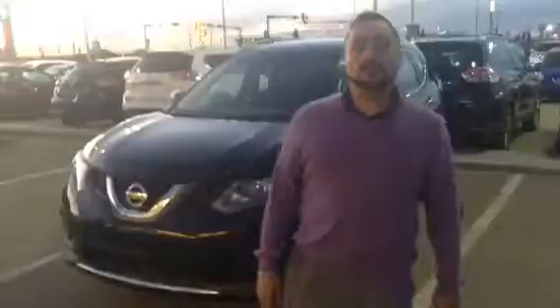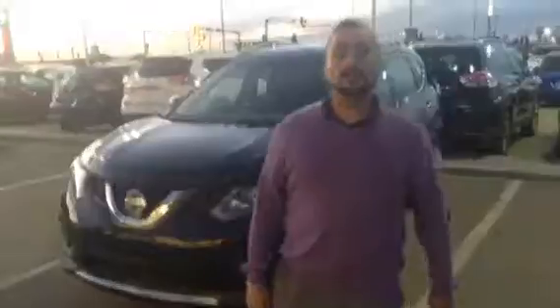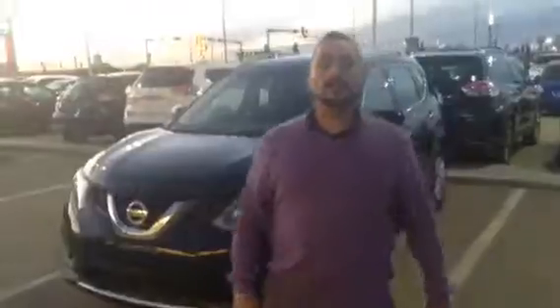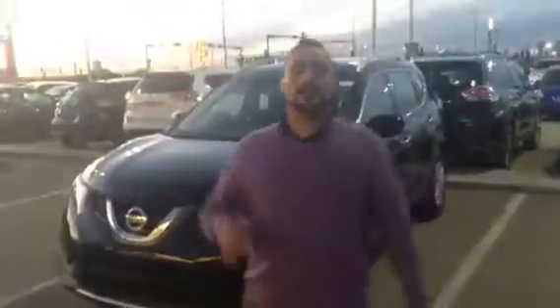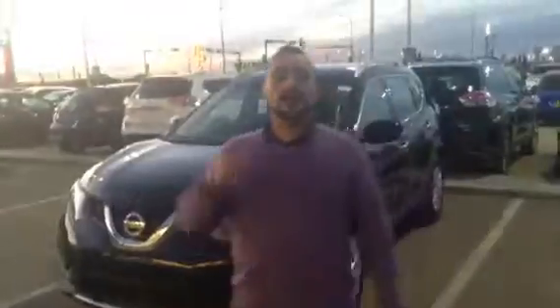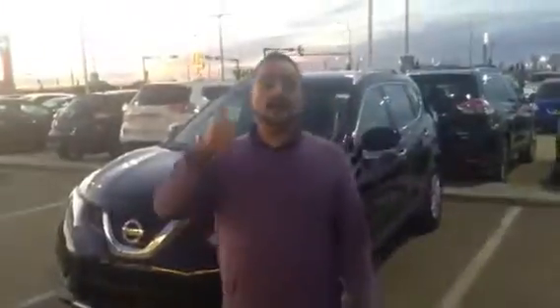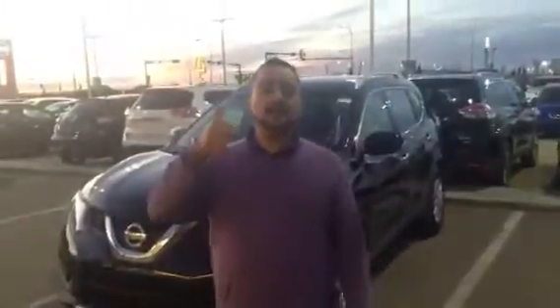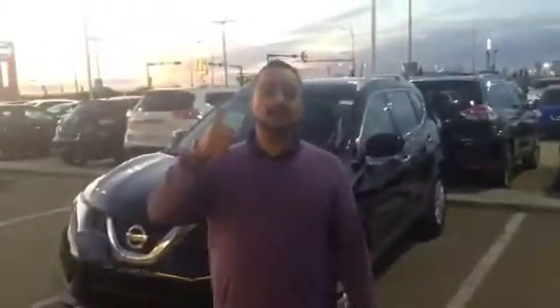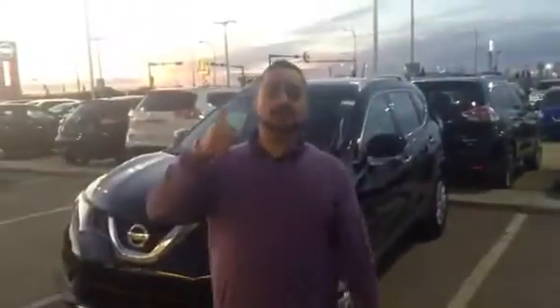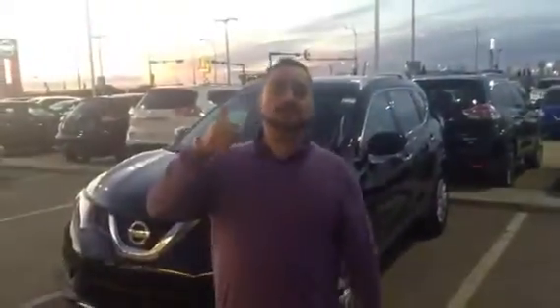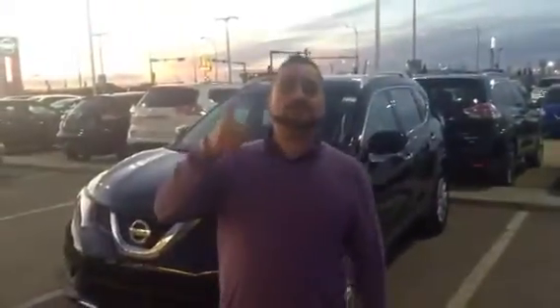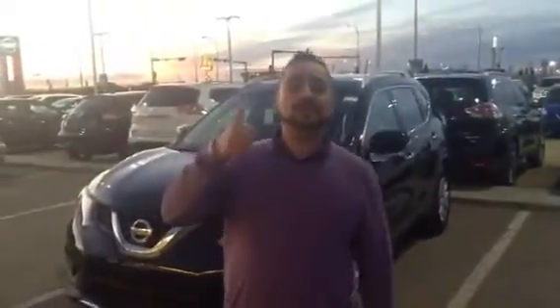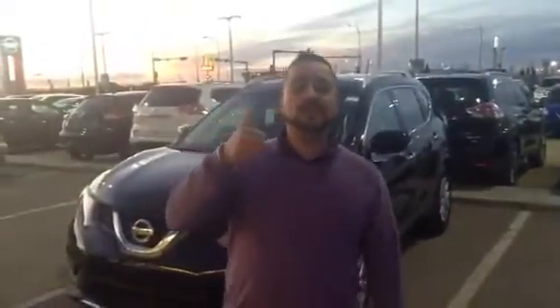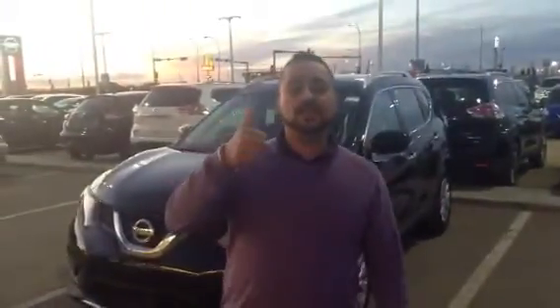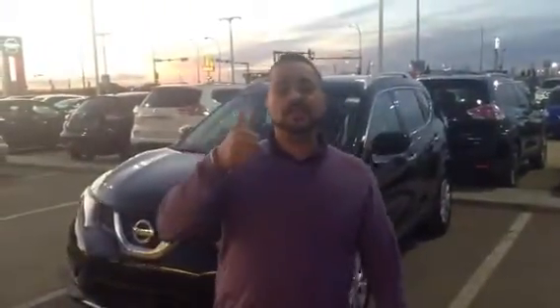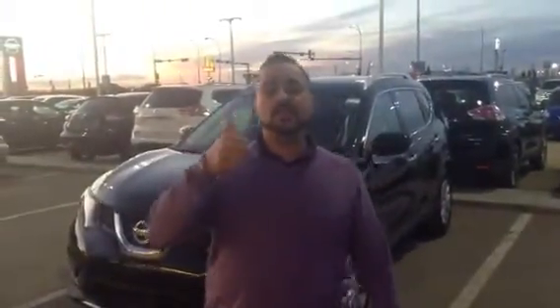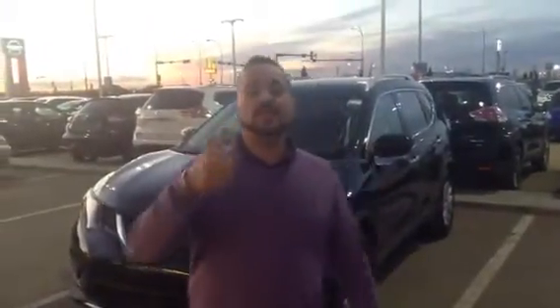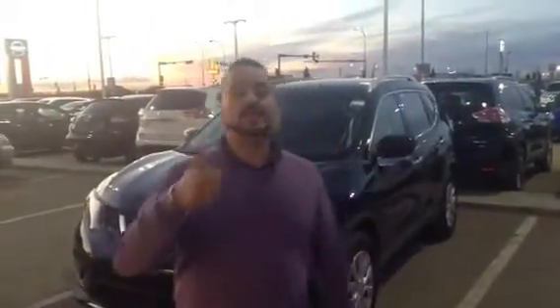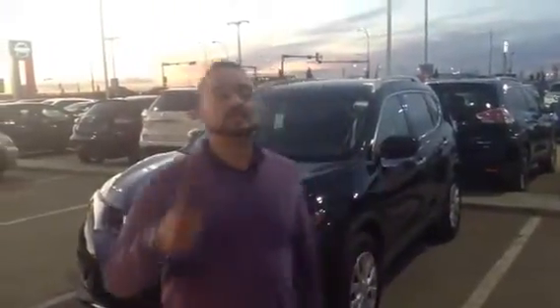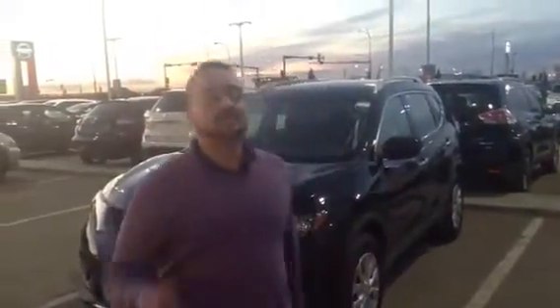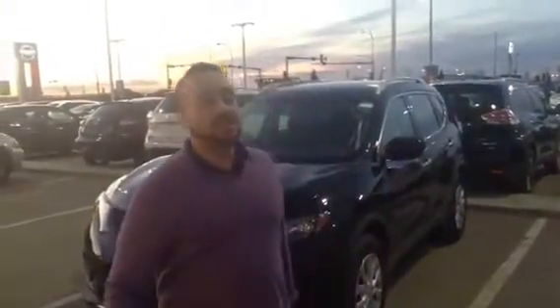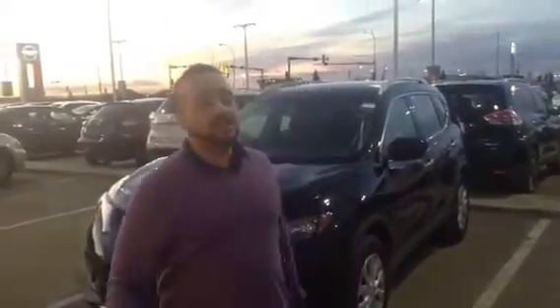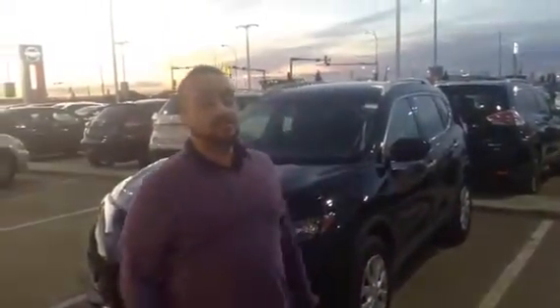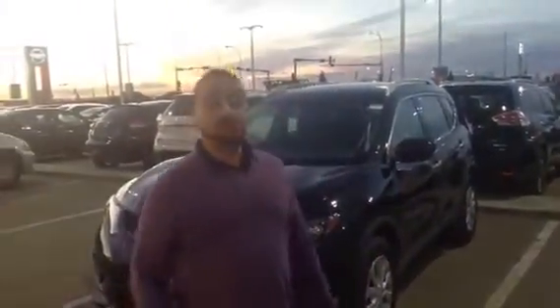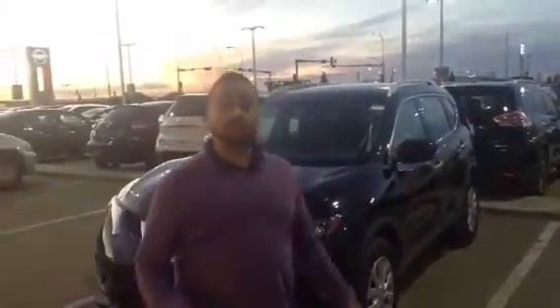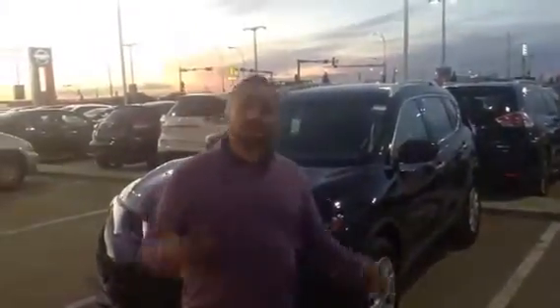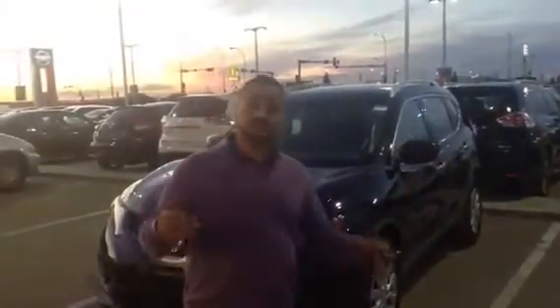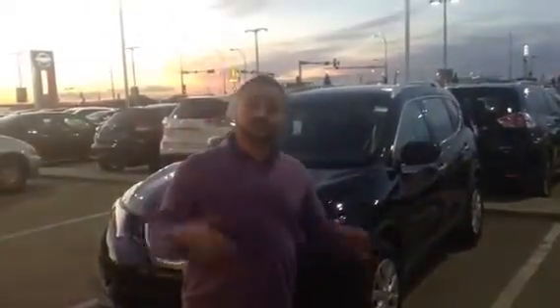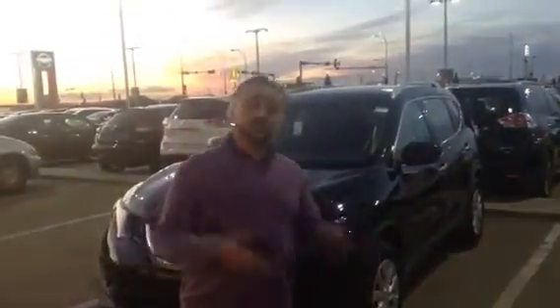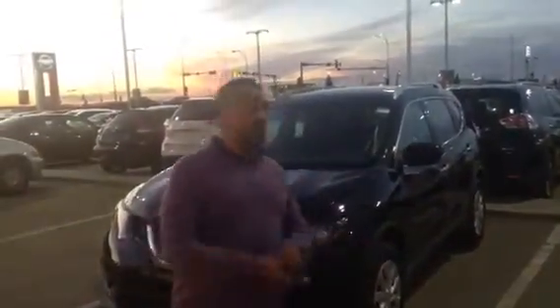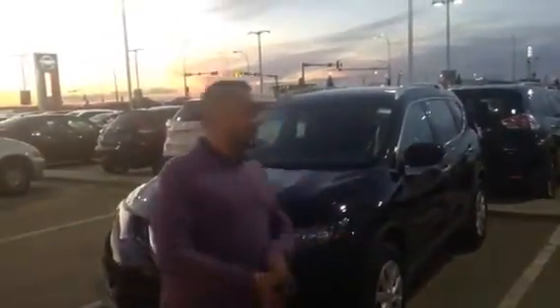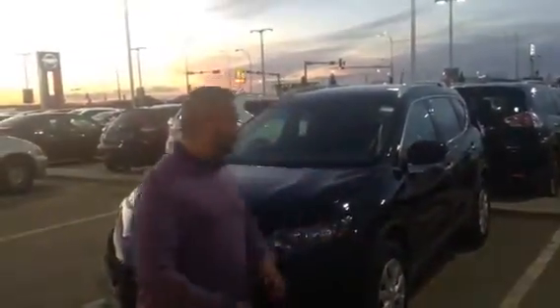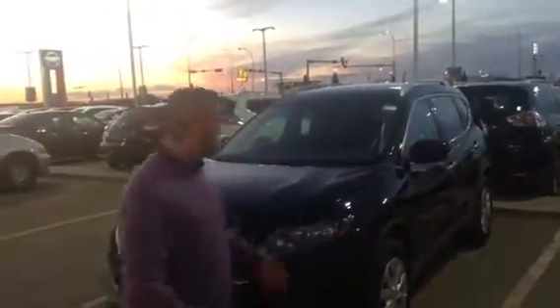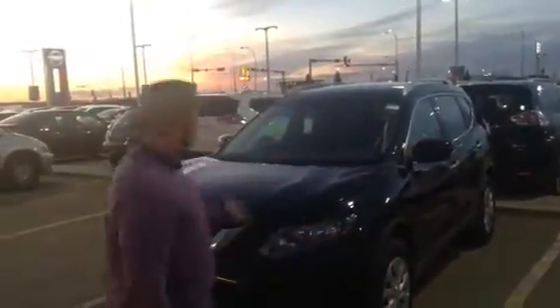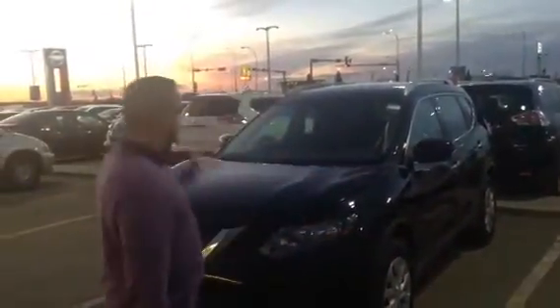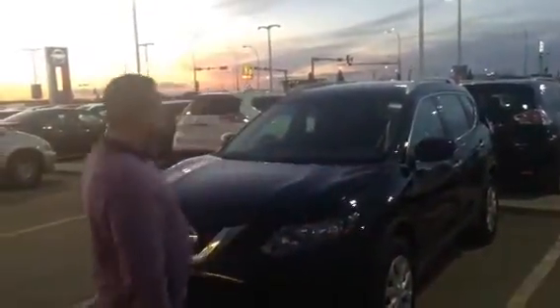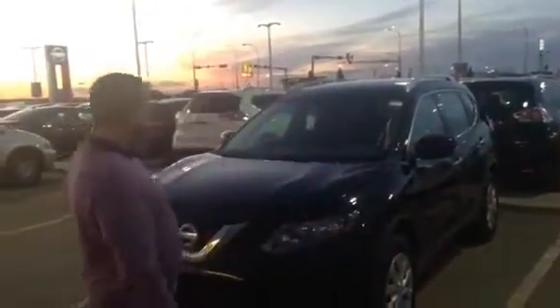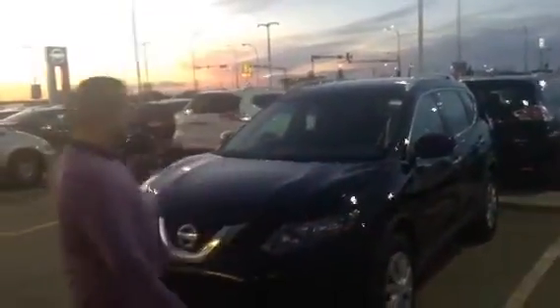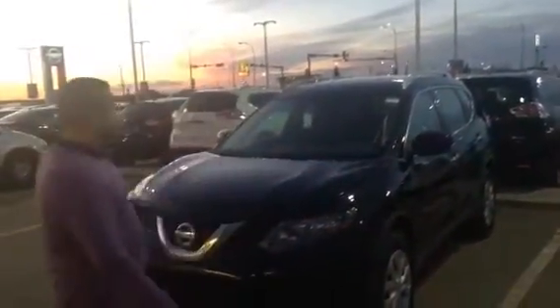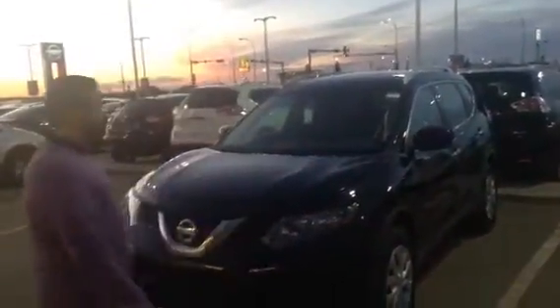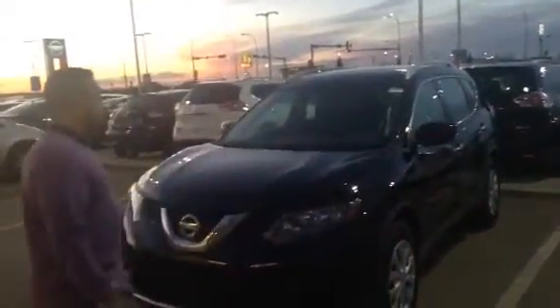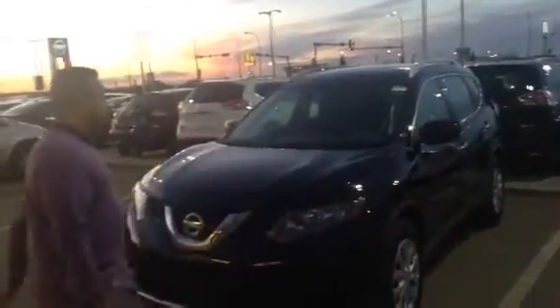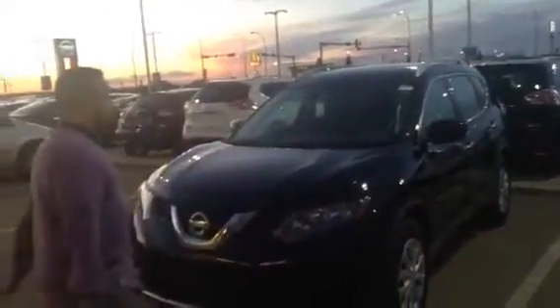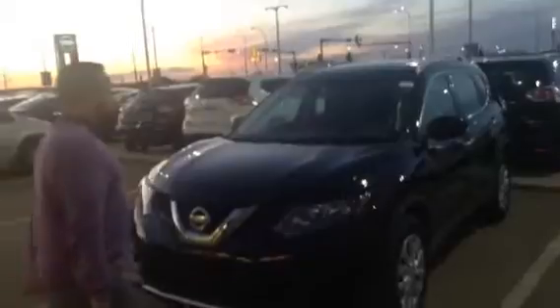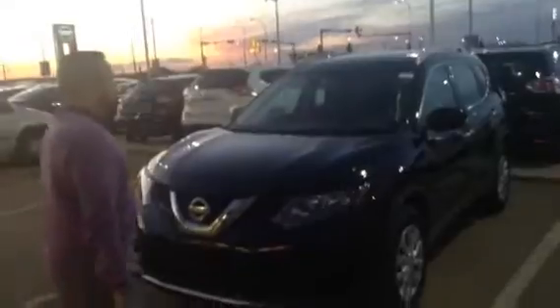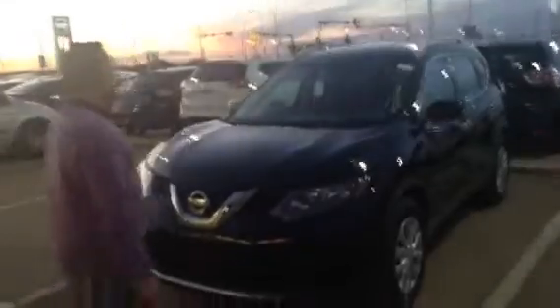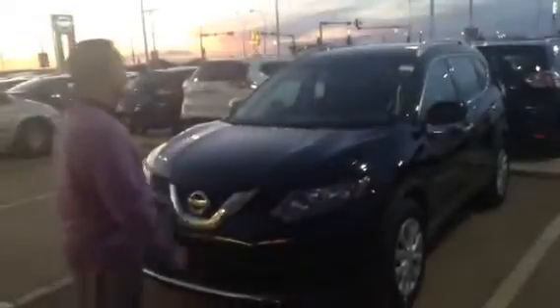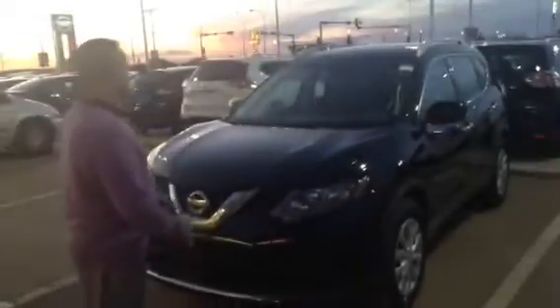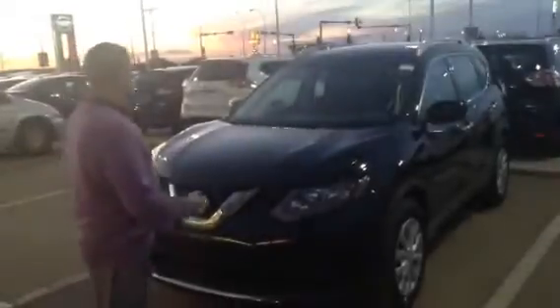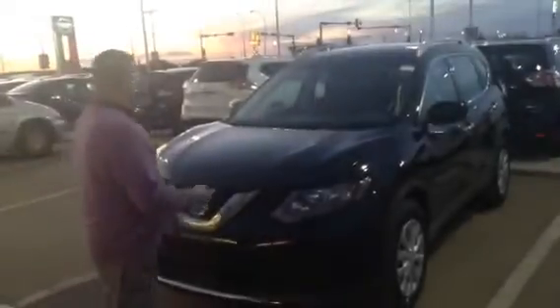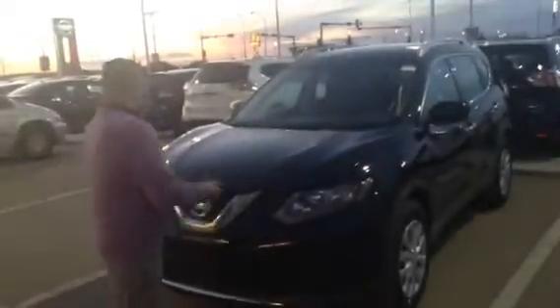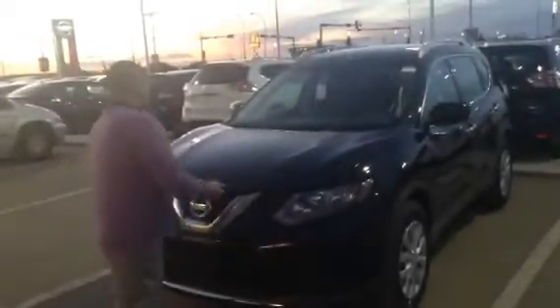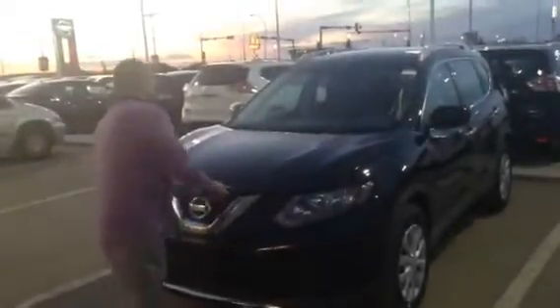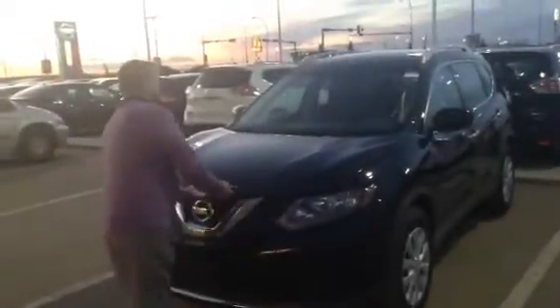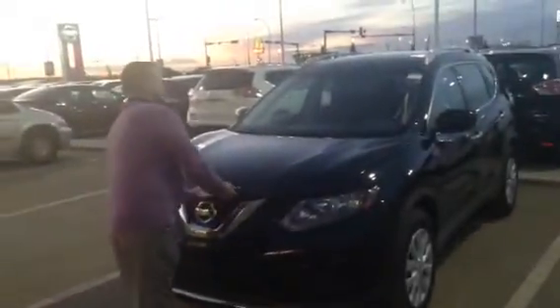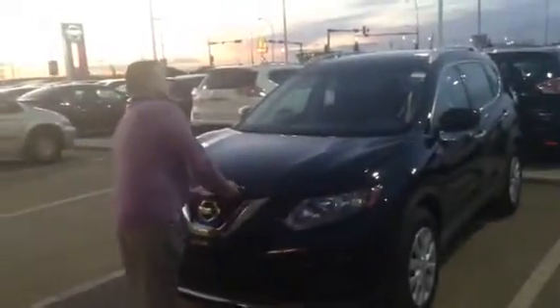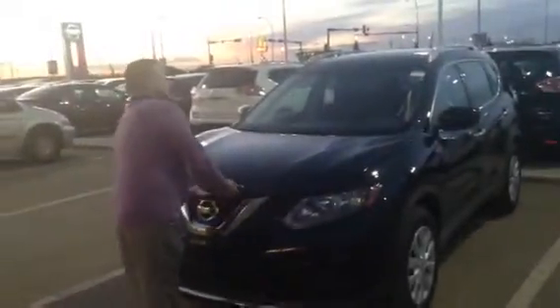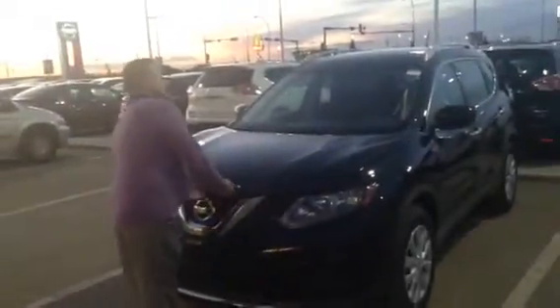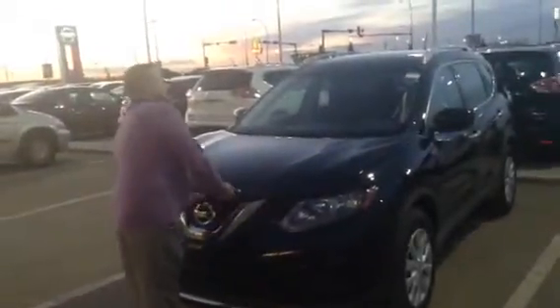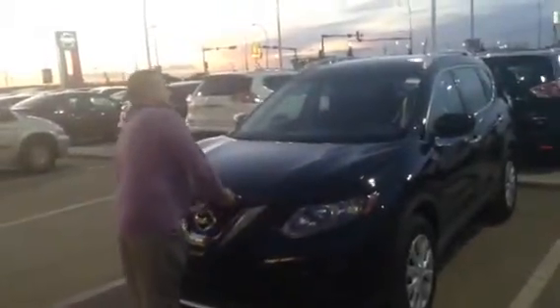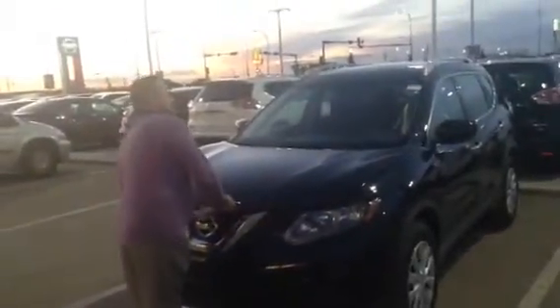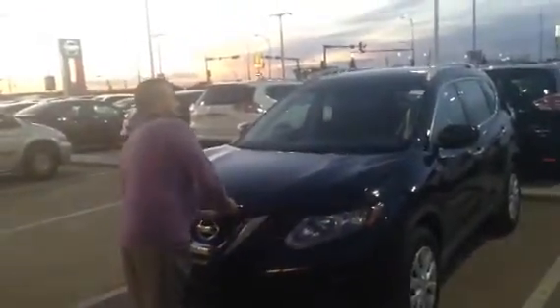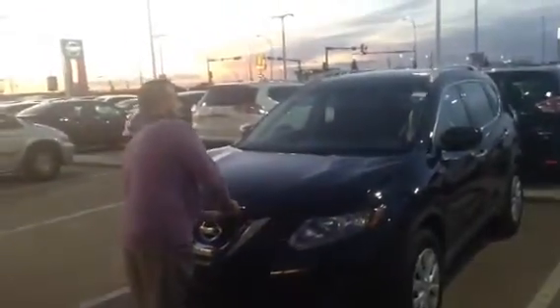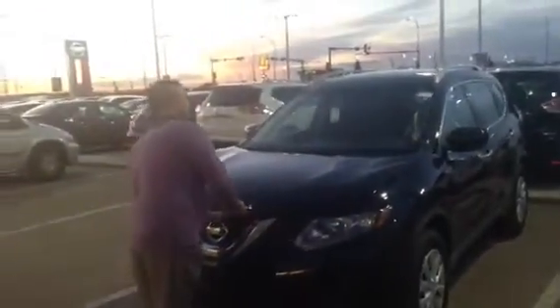Hi Navi, it's Manny here at LA Nissan in Leduc. Thanks for your inquiry on the 2016 Nissan Rogue.